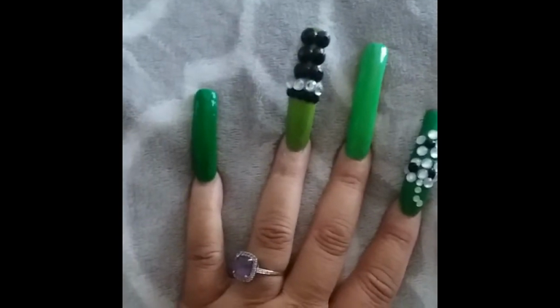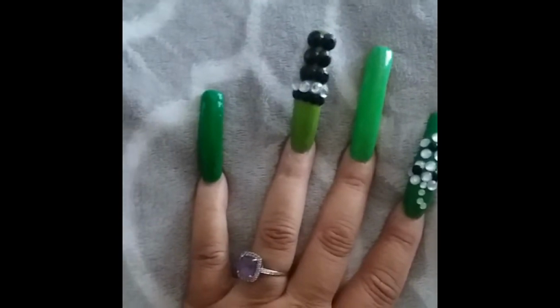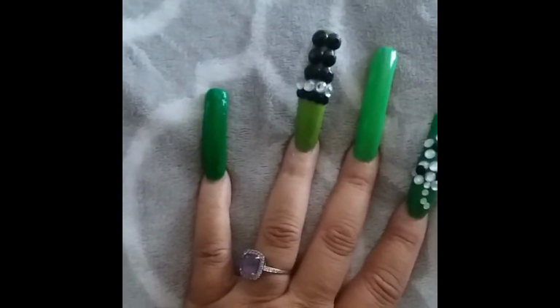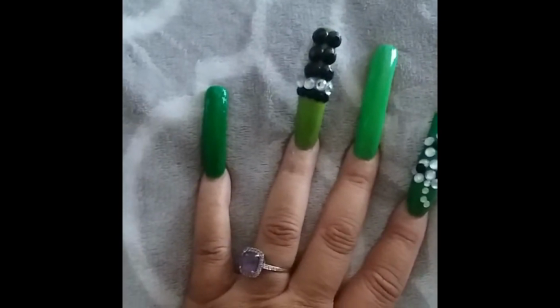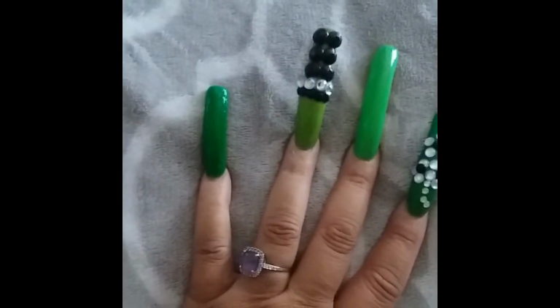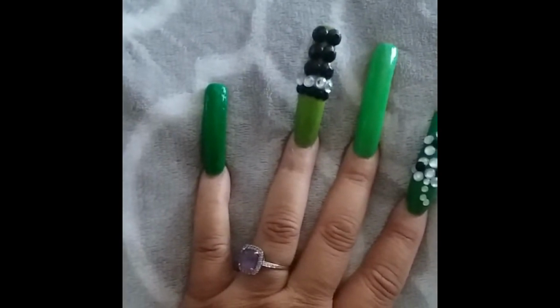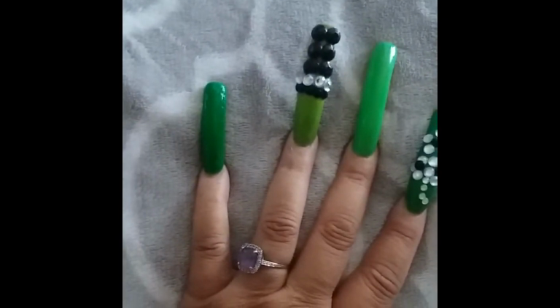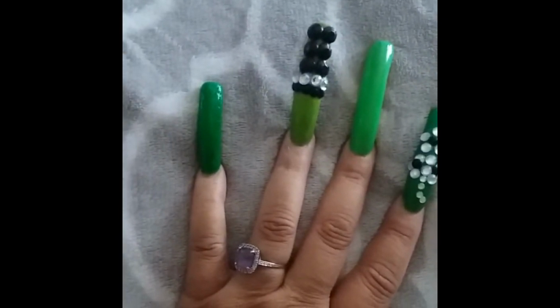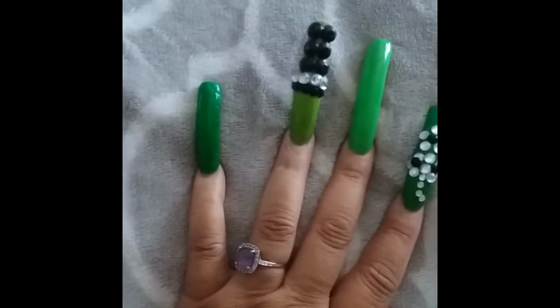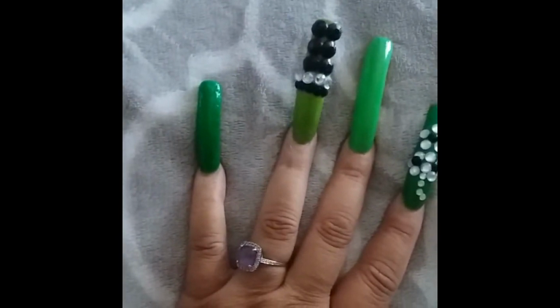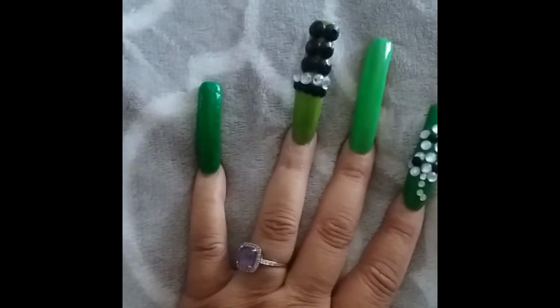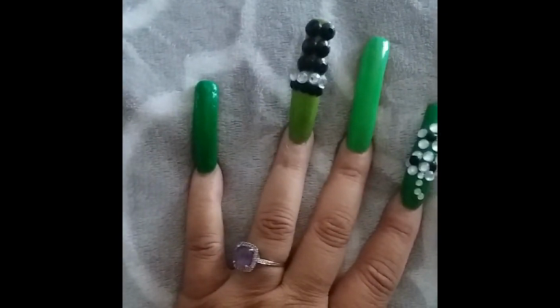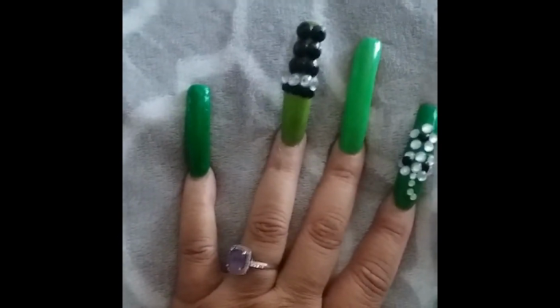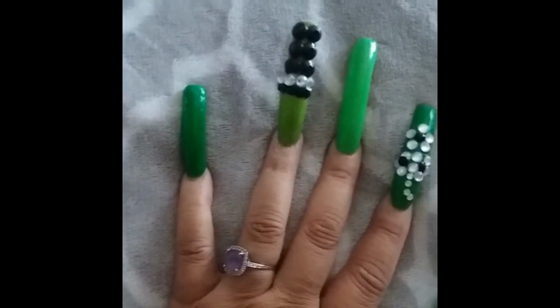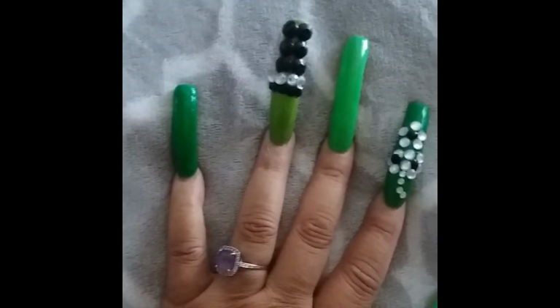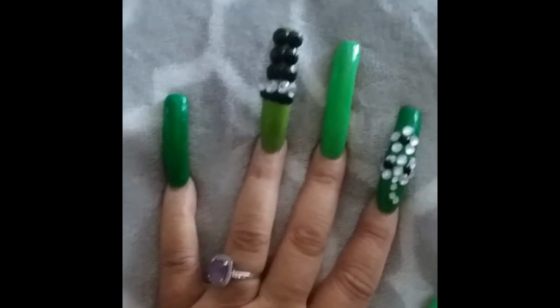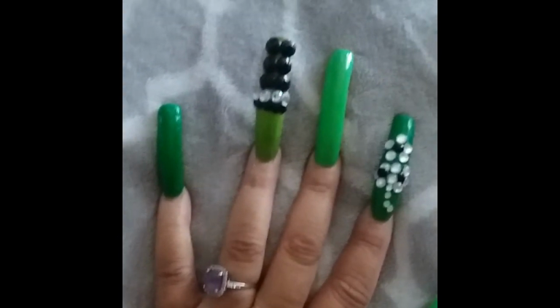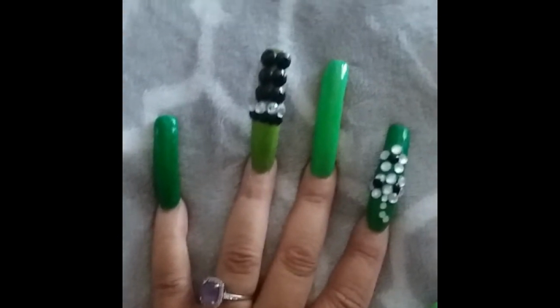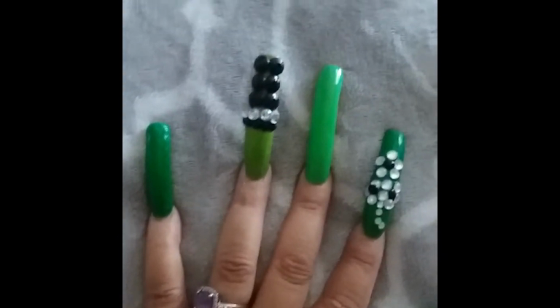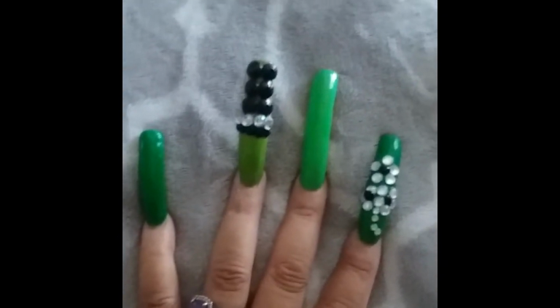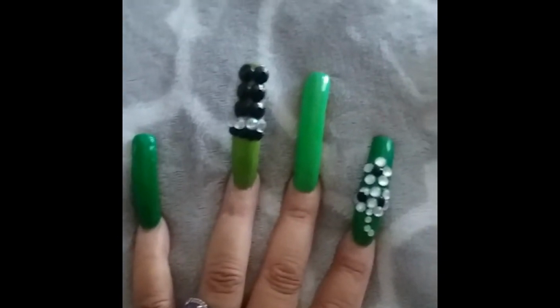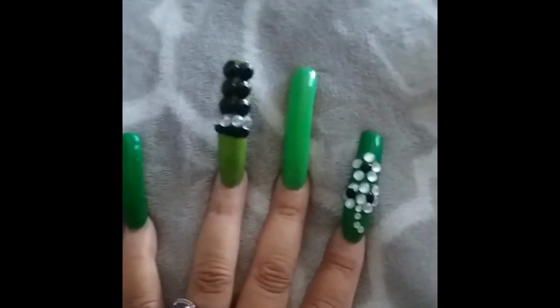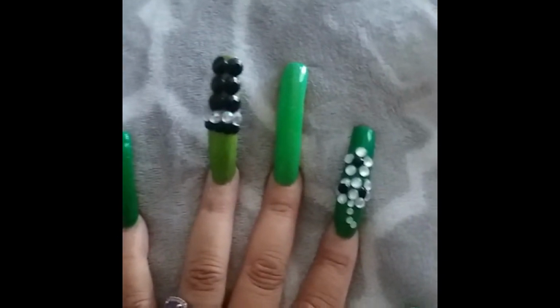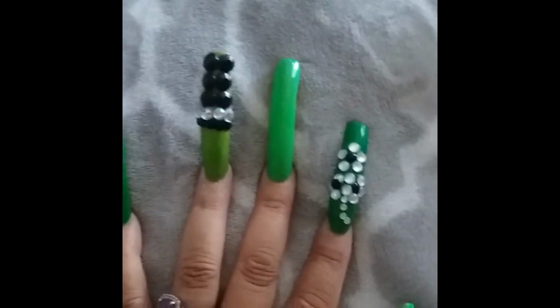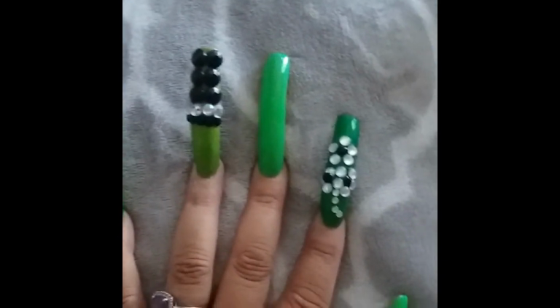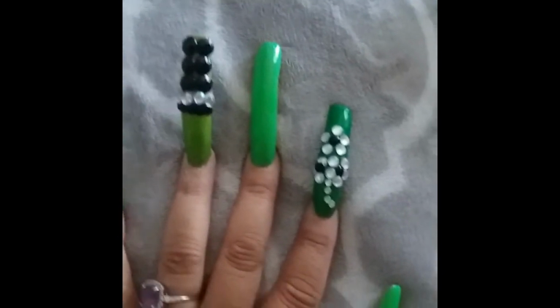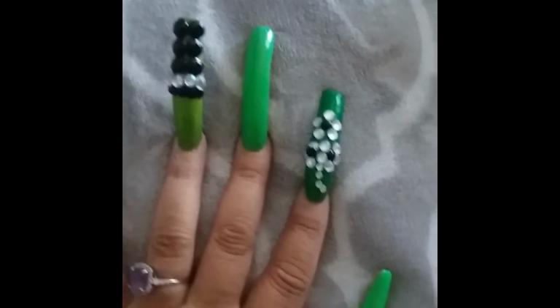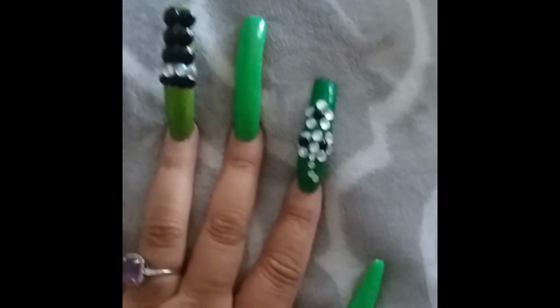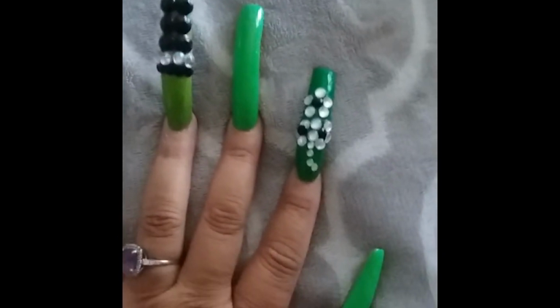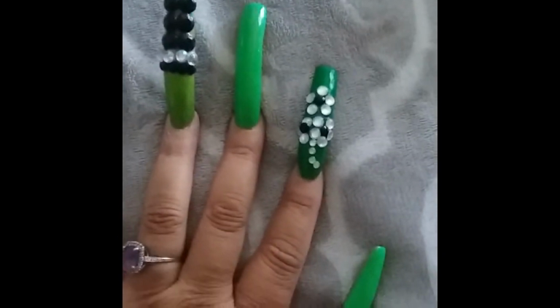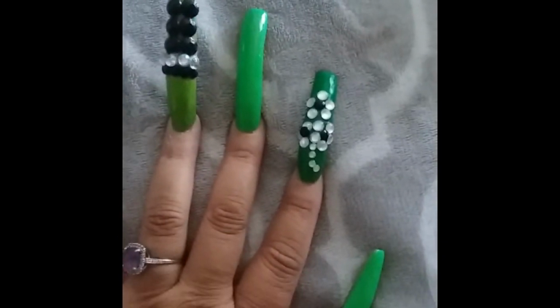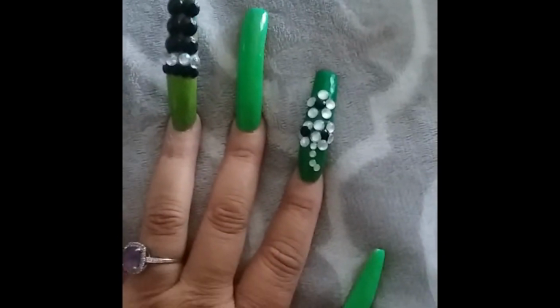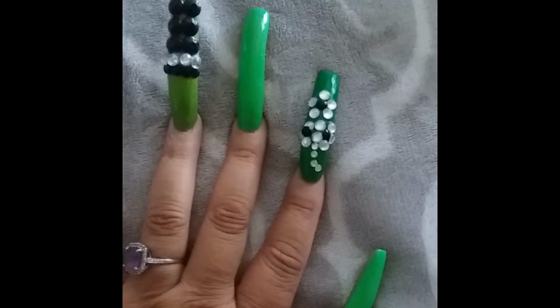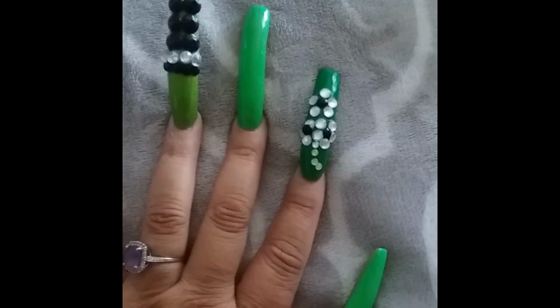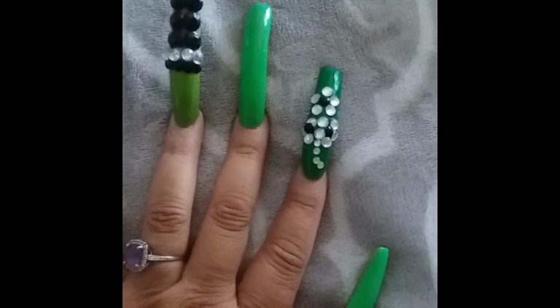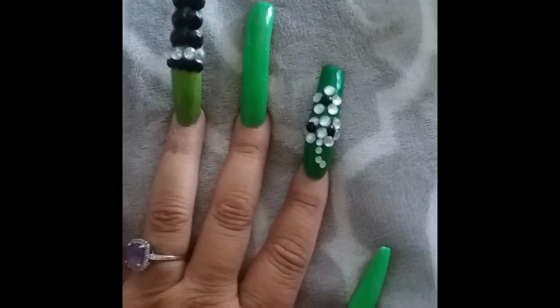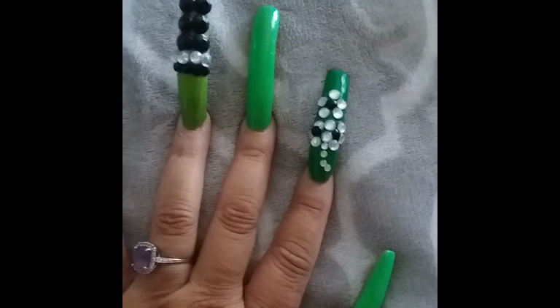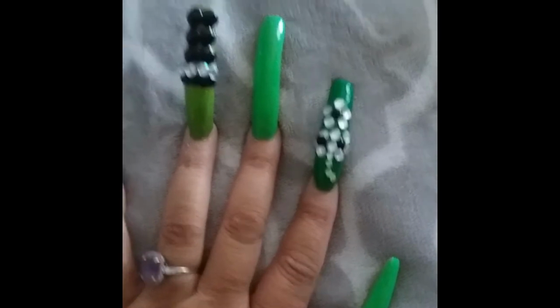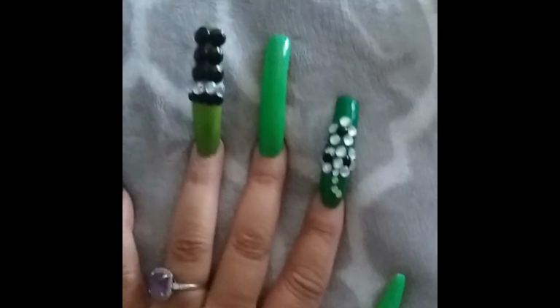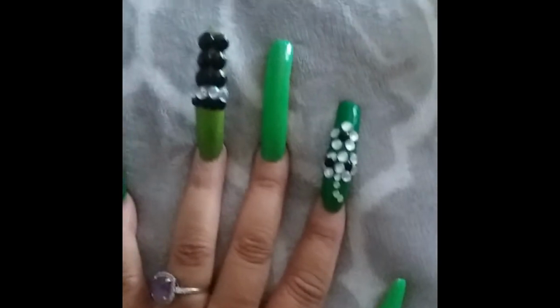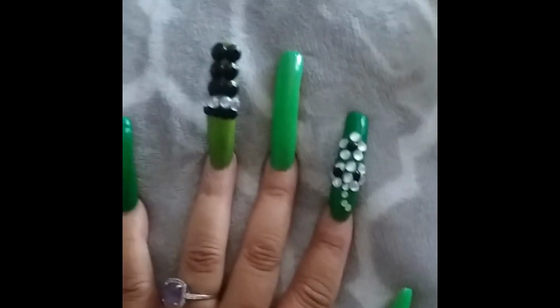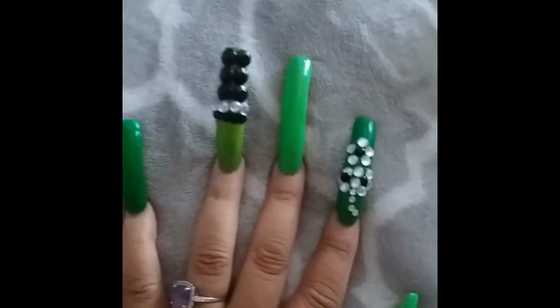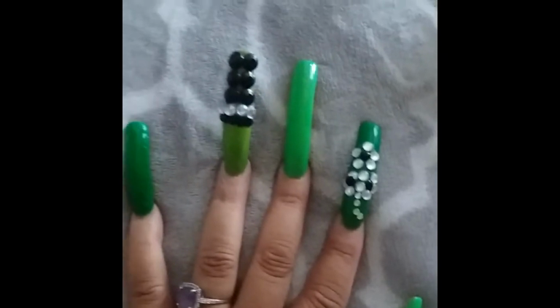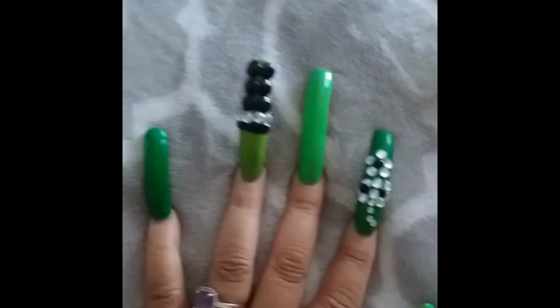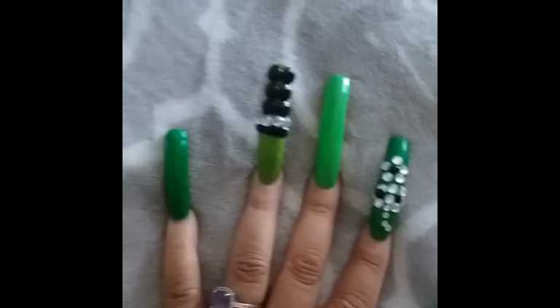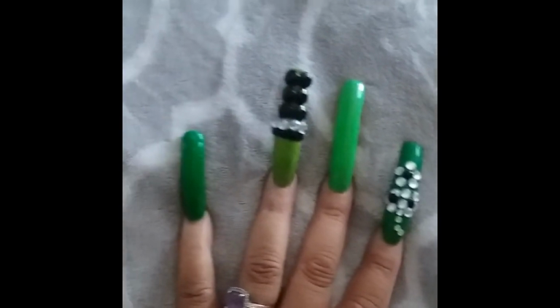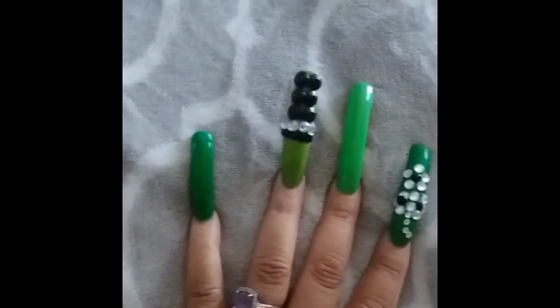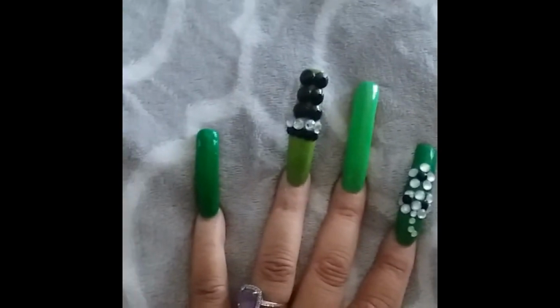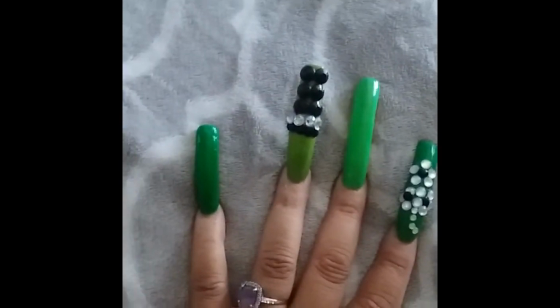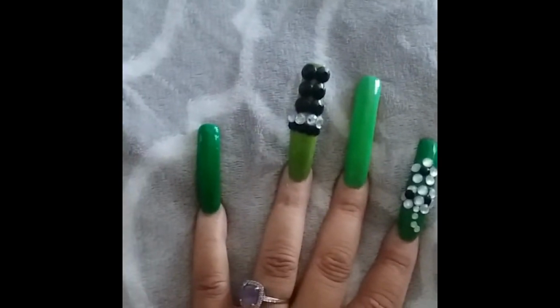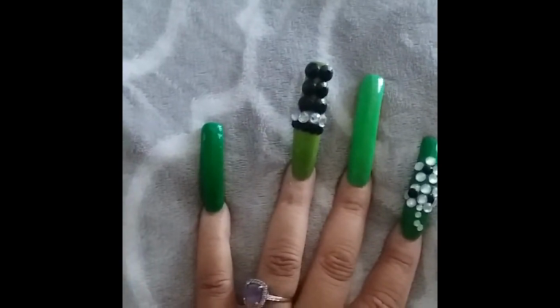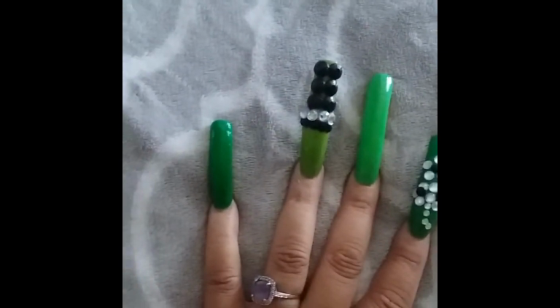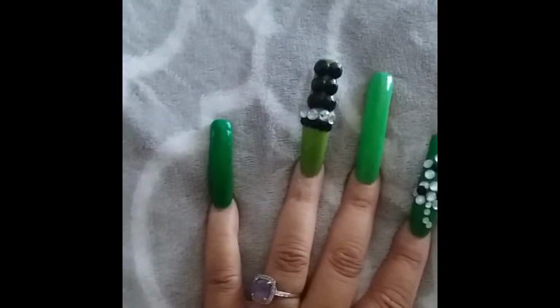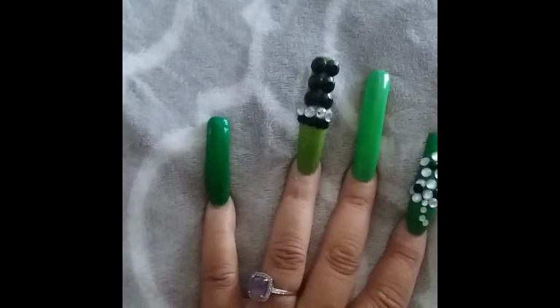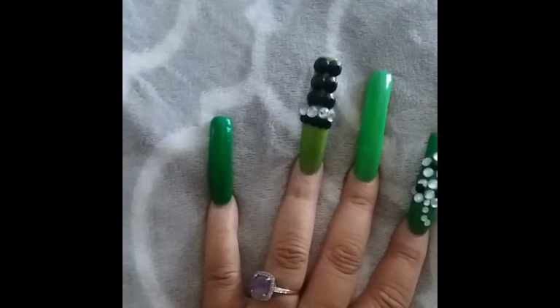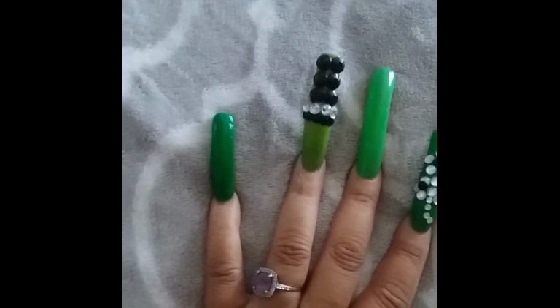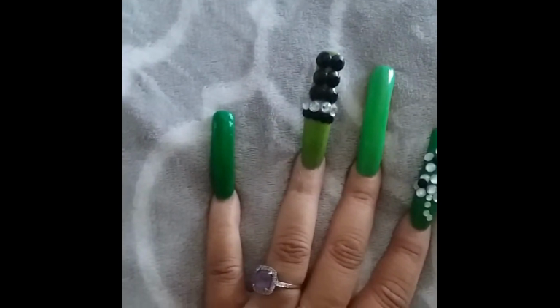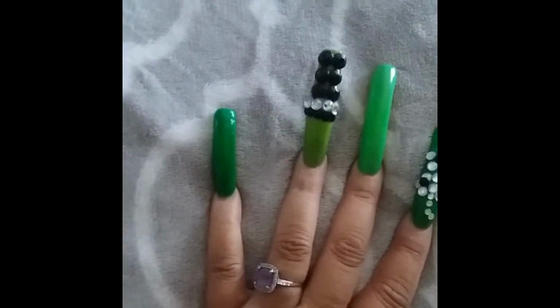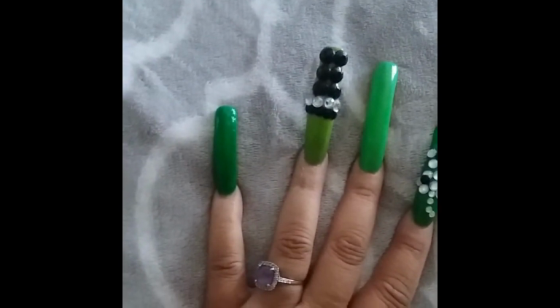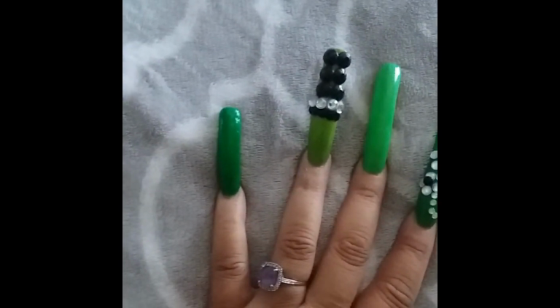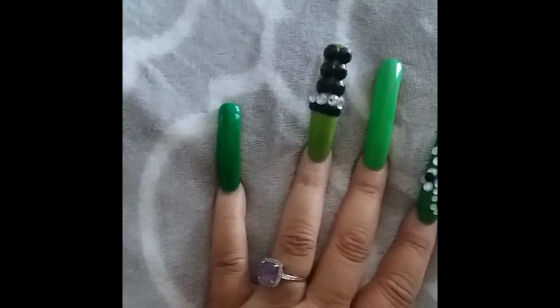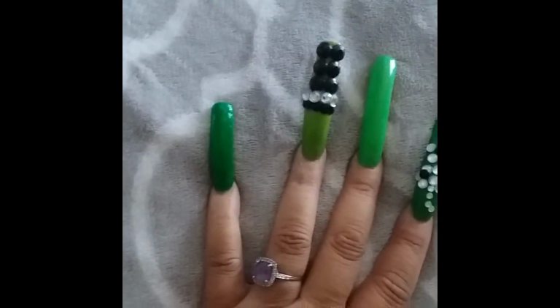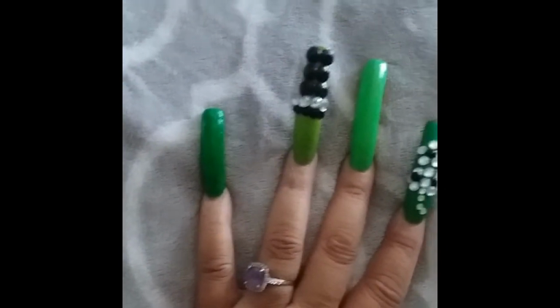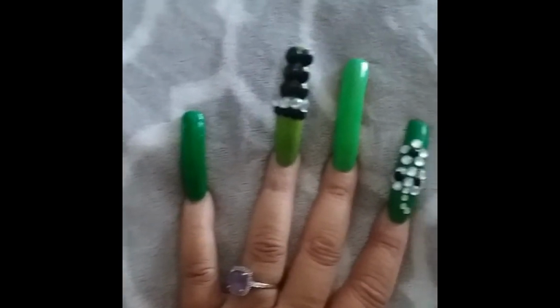So this is a continuation from my new set of March nails.